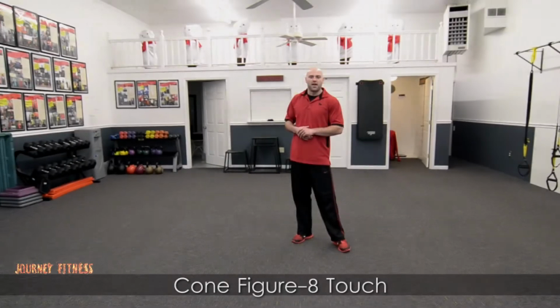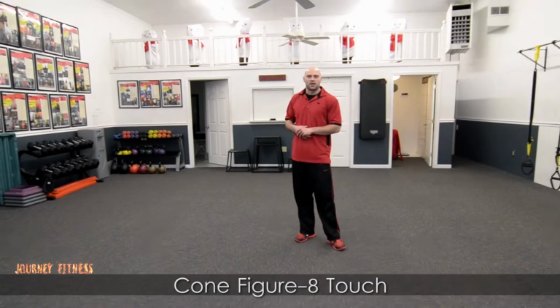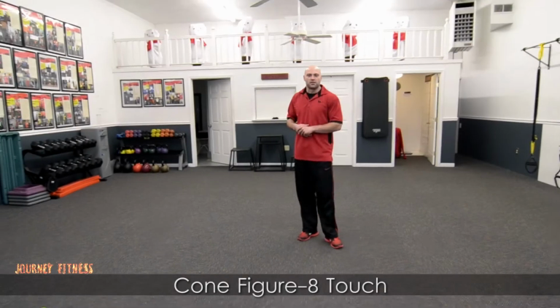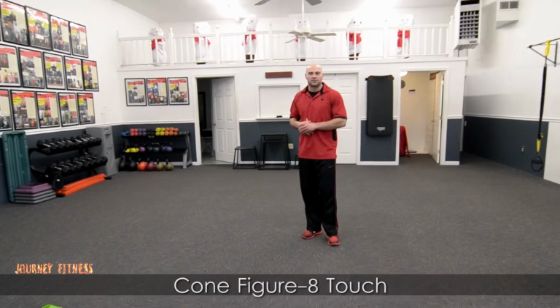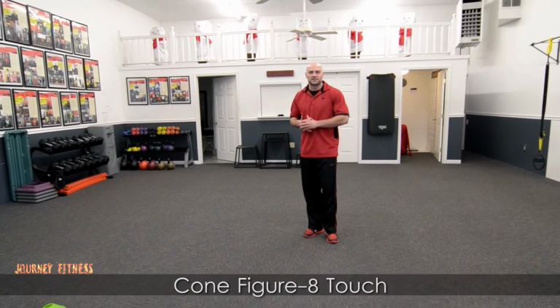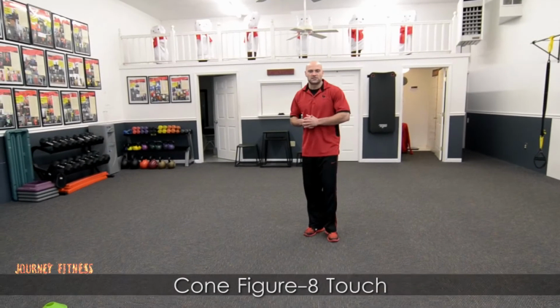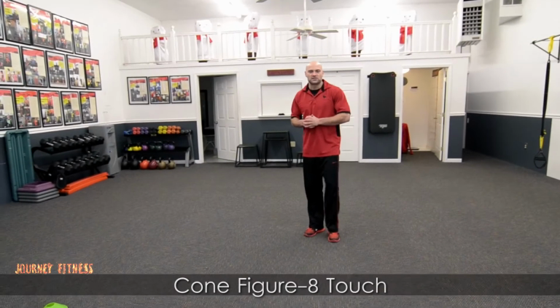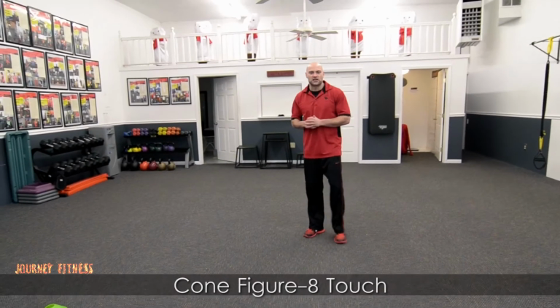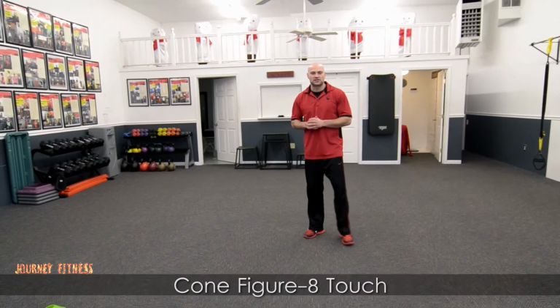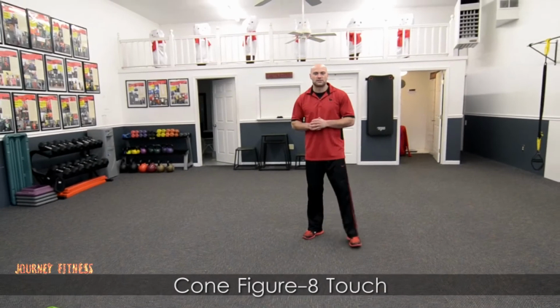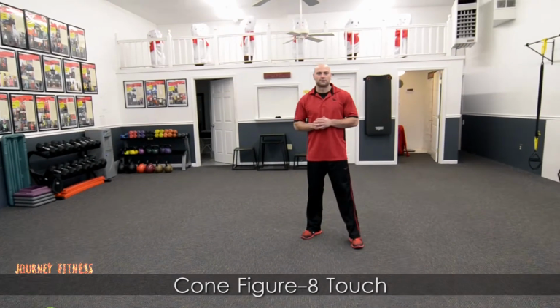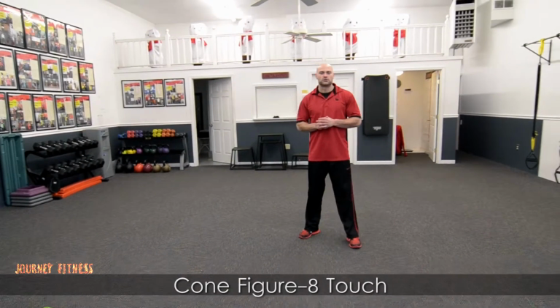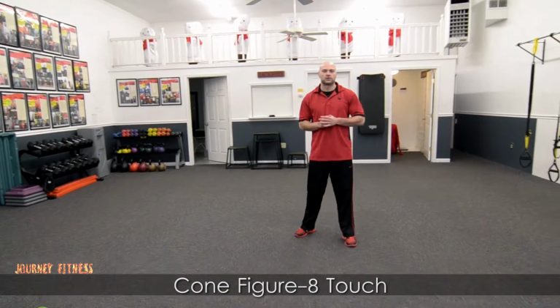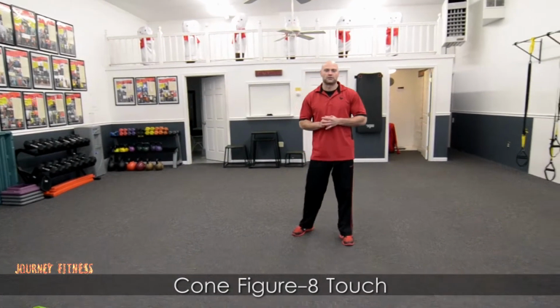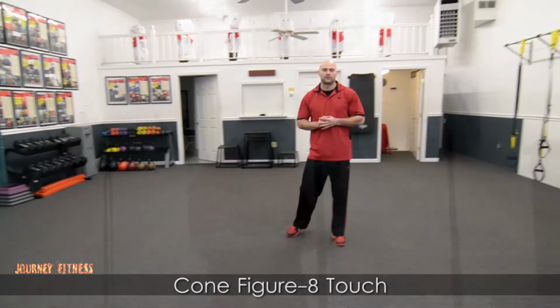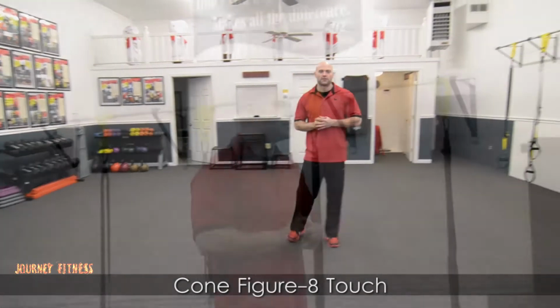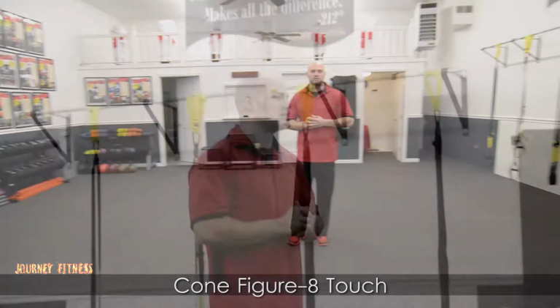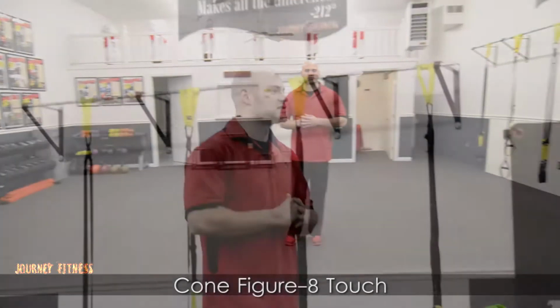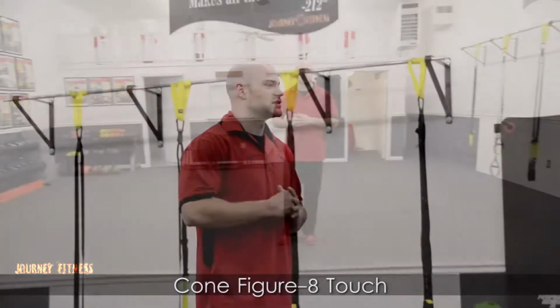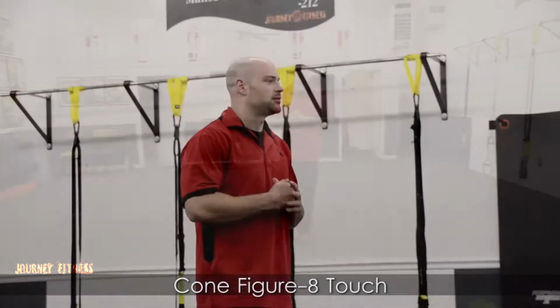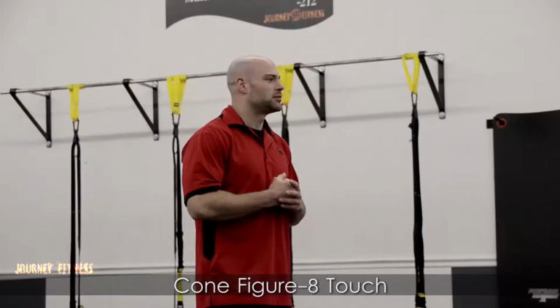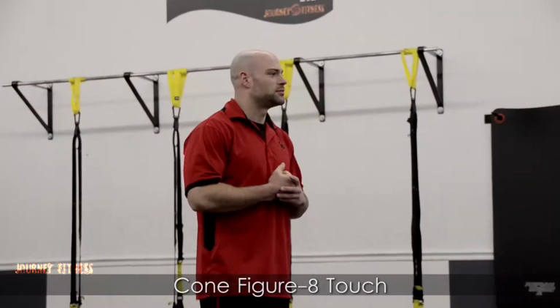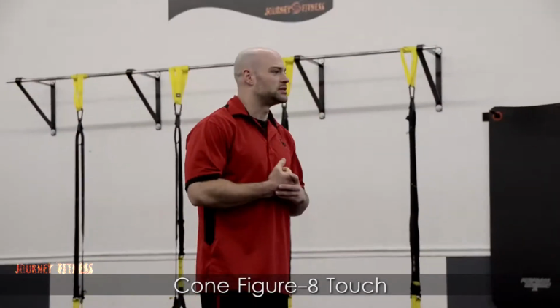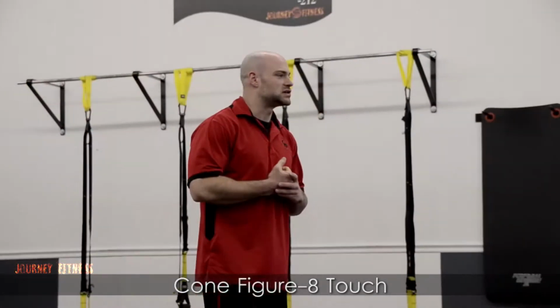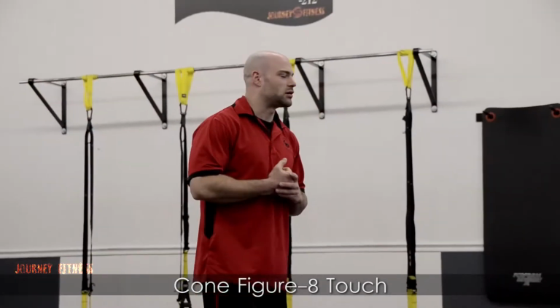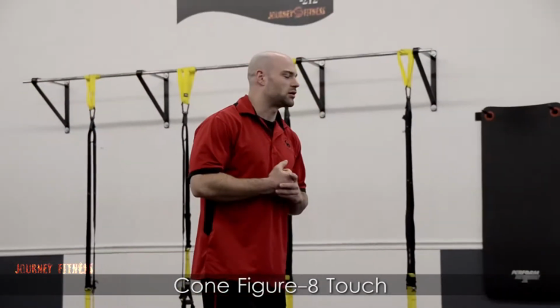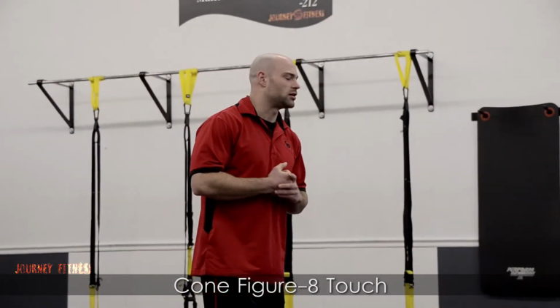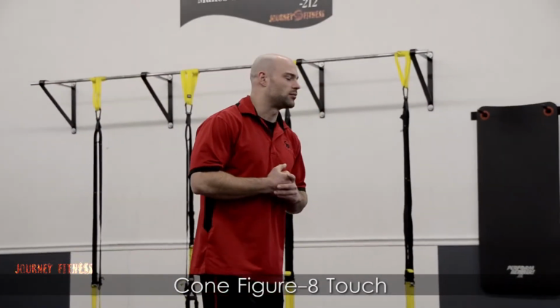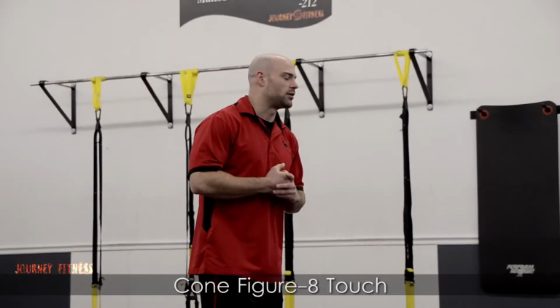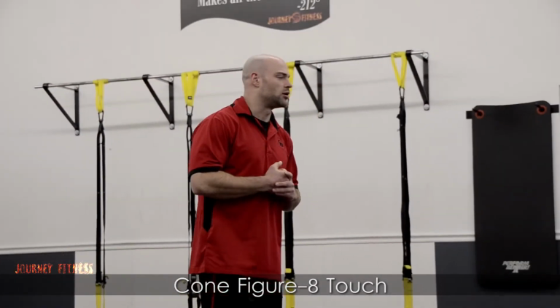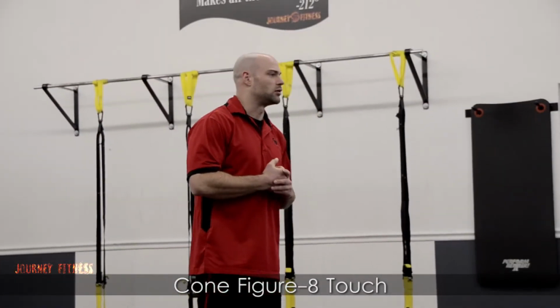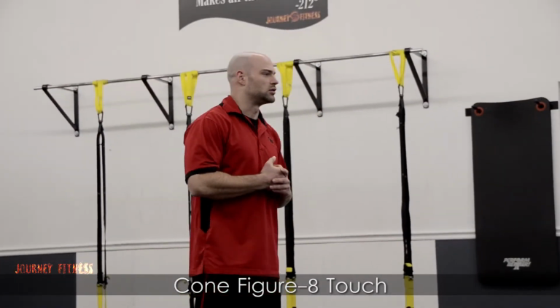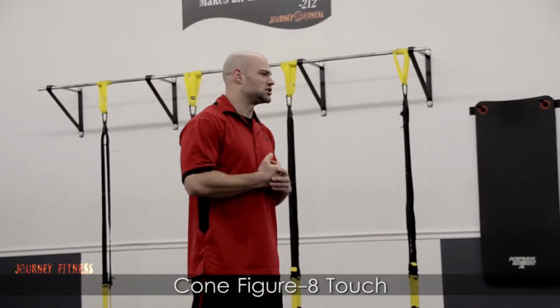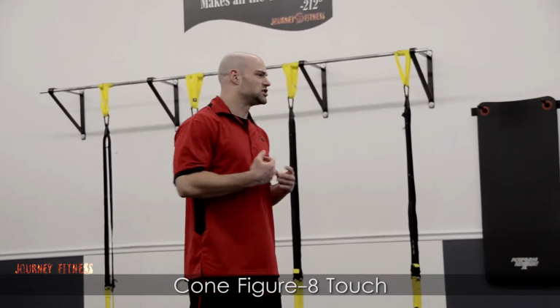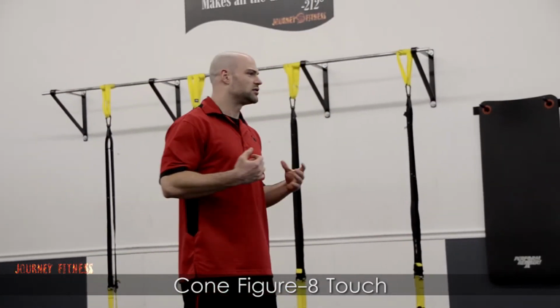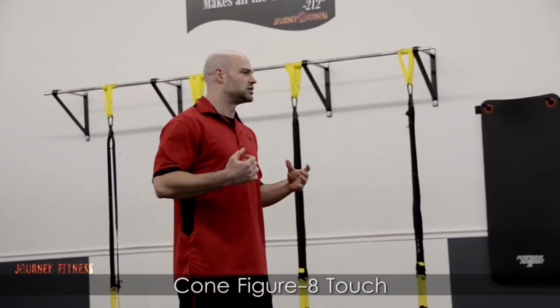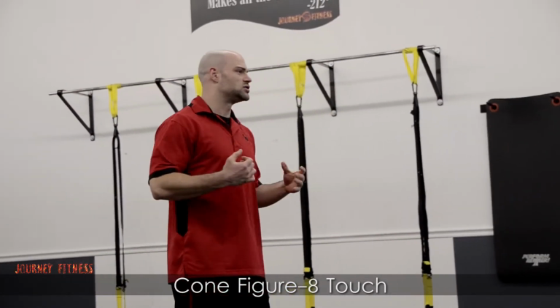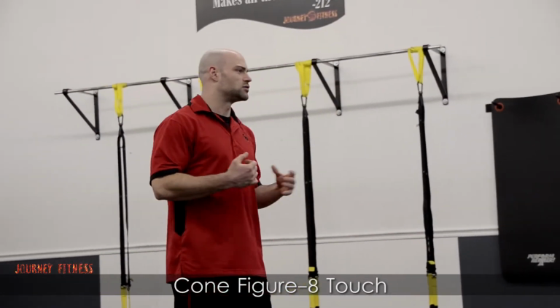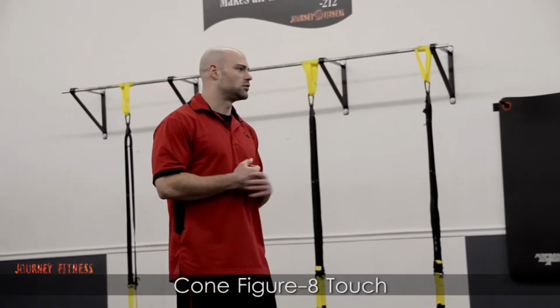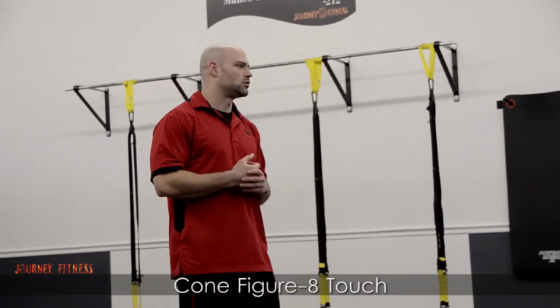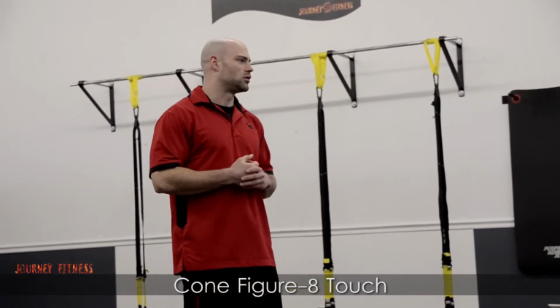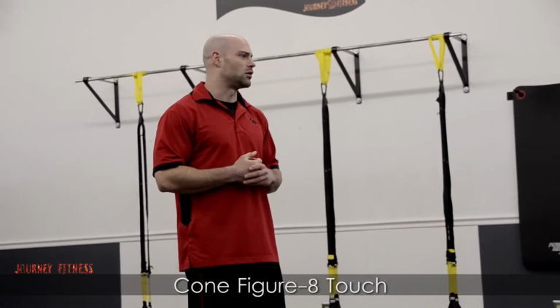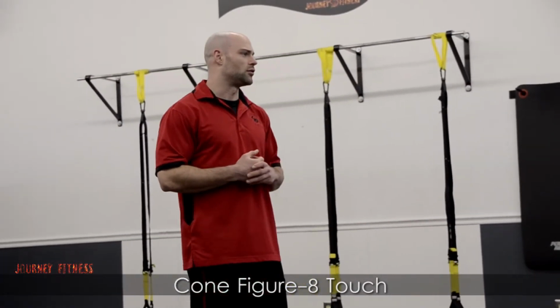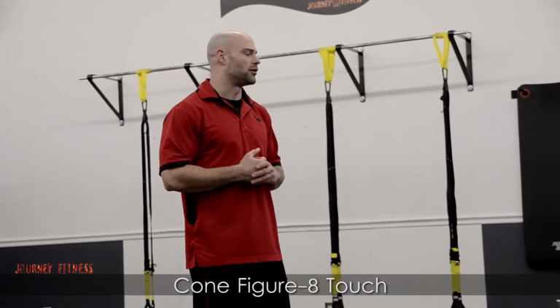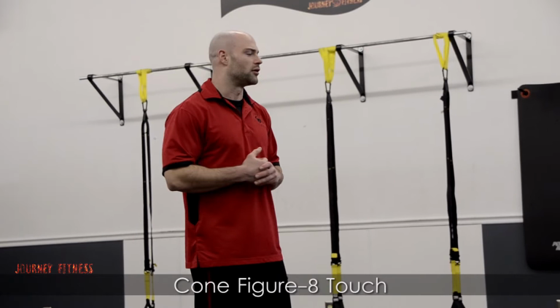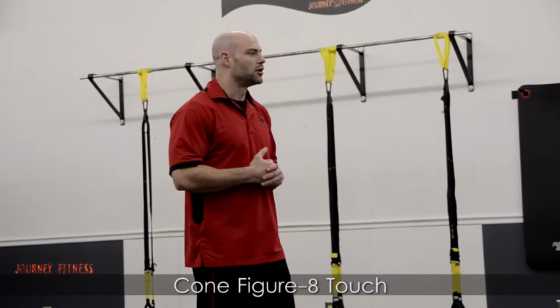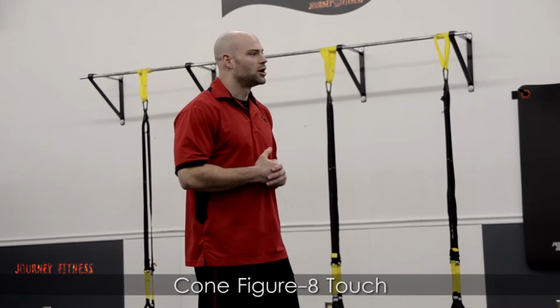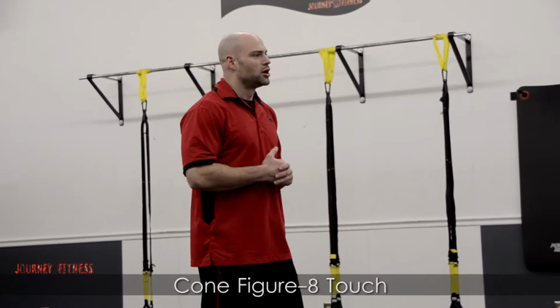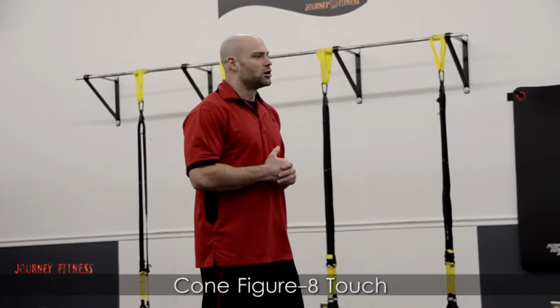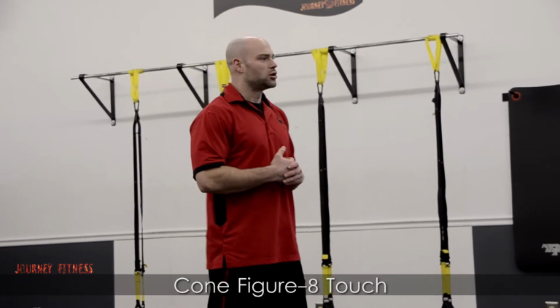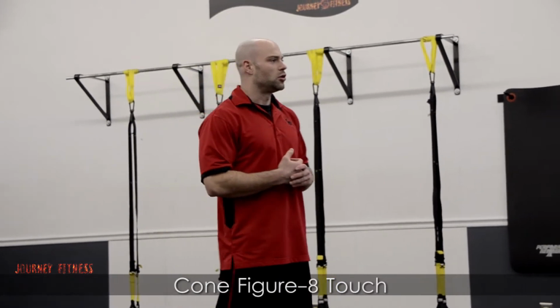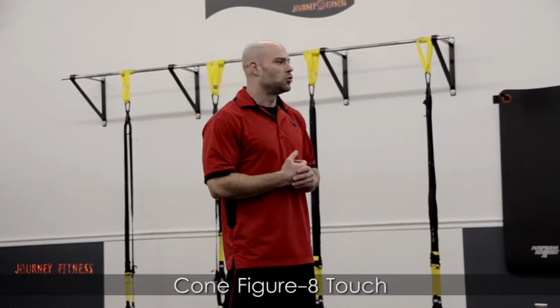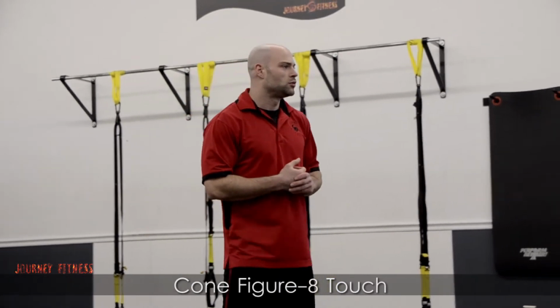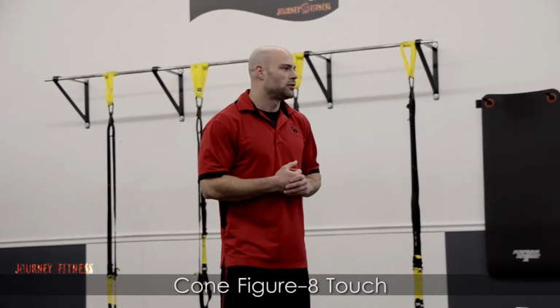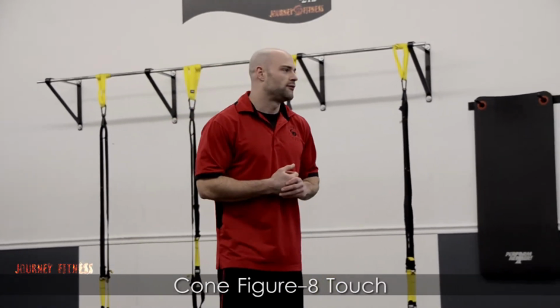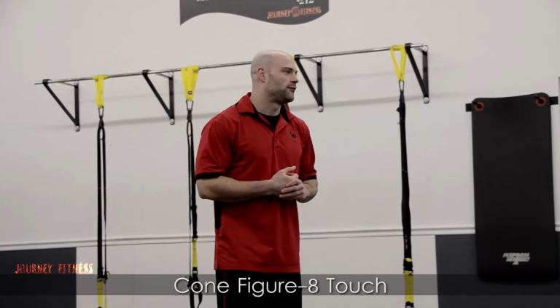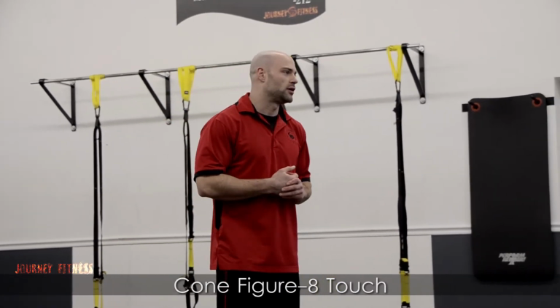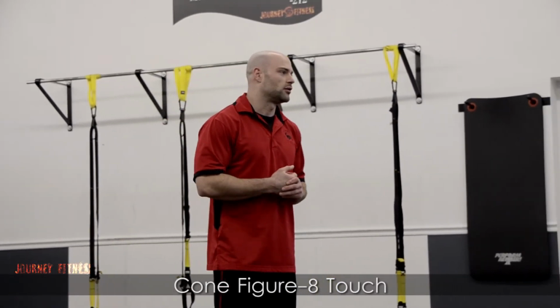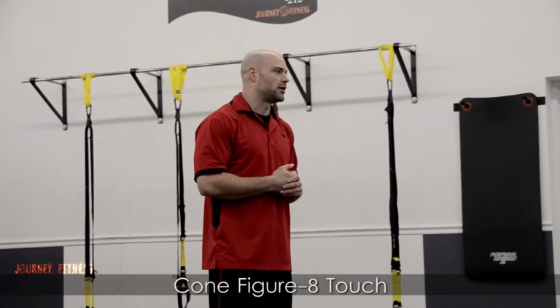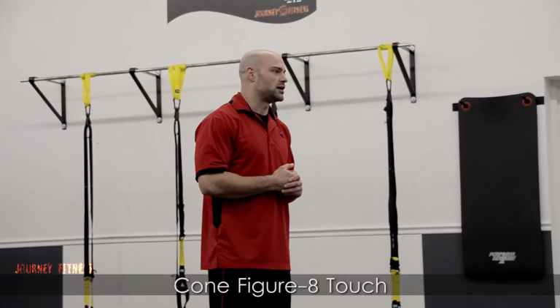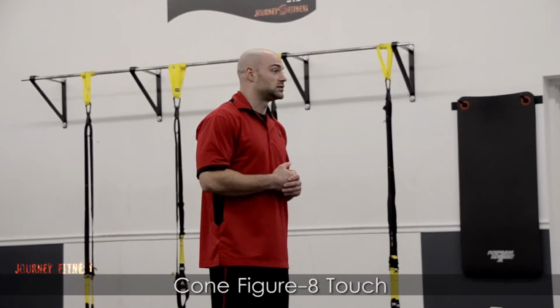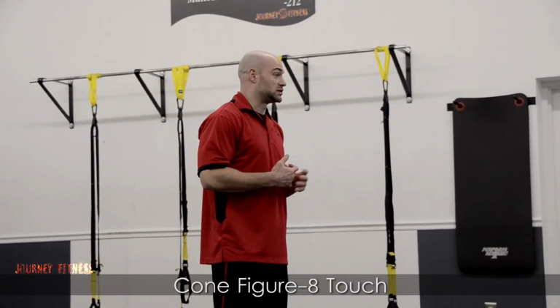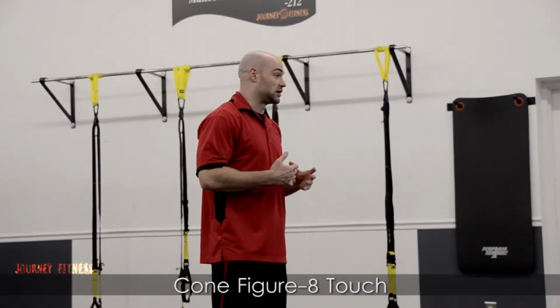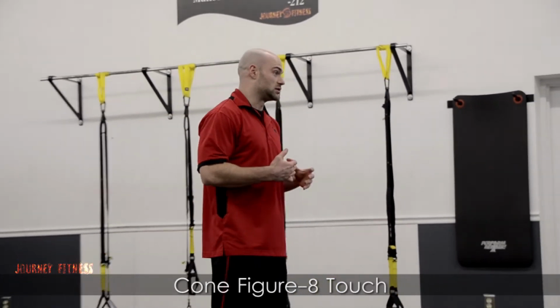Hey, this is Jesse from Journey Fitness, and I'm going to be talking about an agility drill called the Cone Figure 8 Touch.